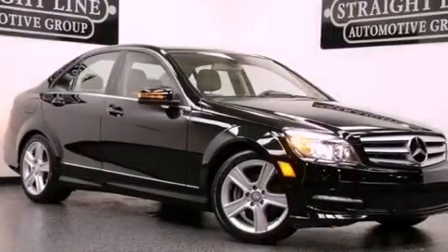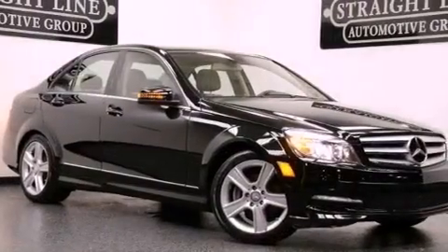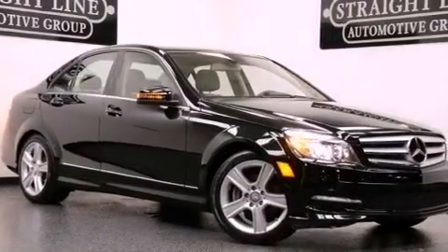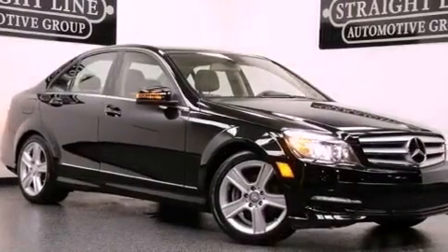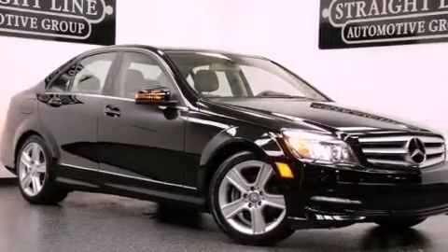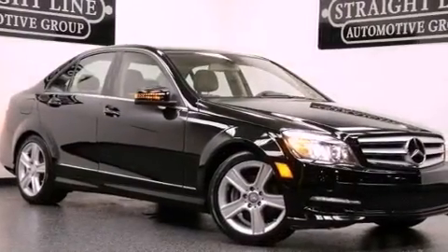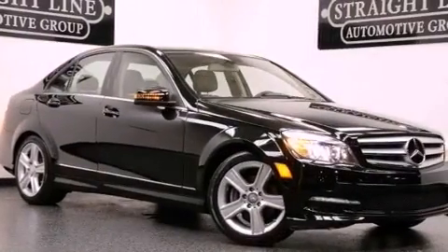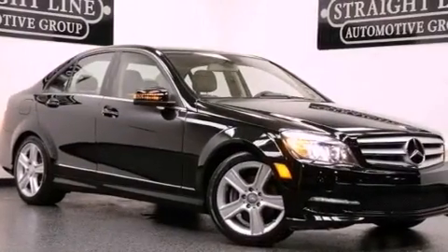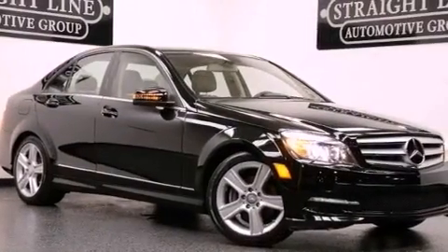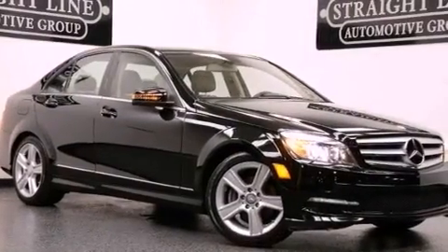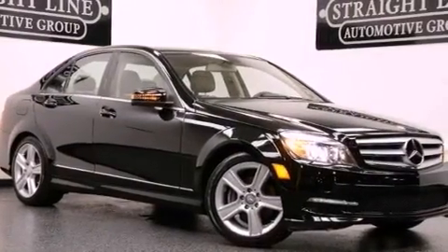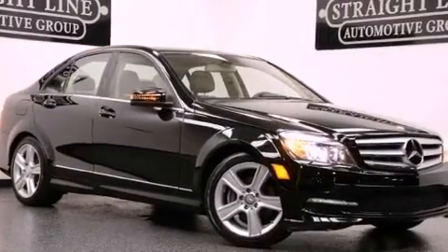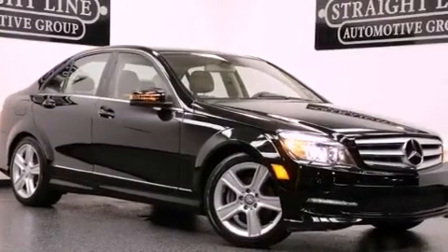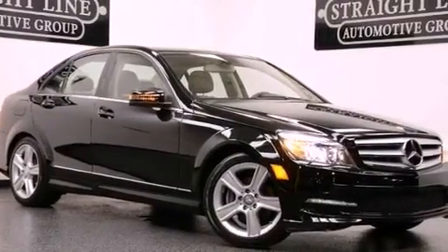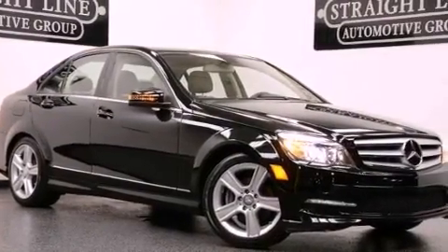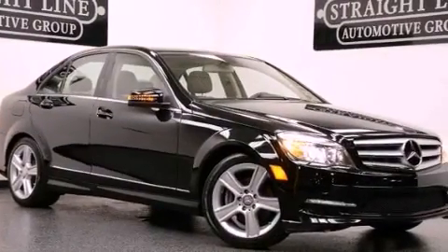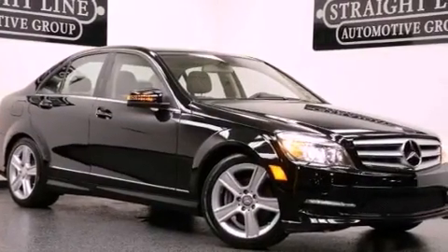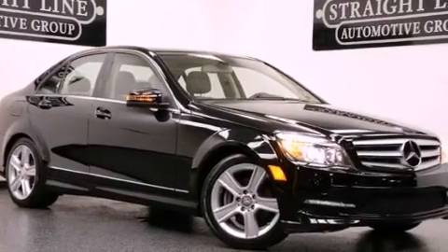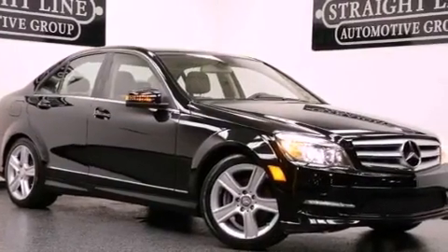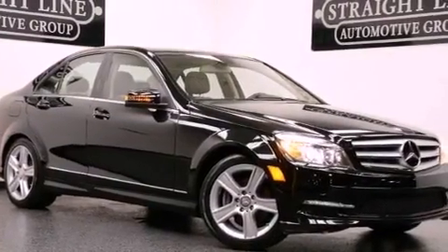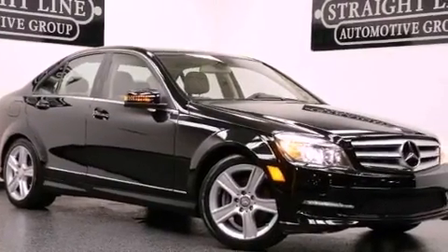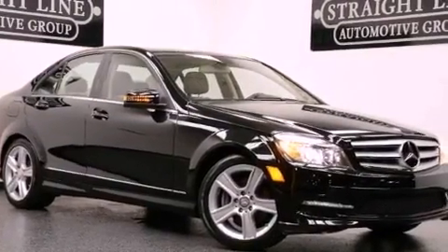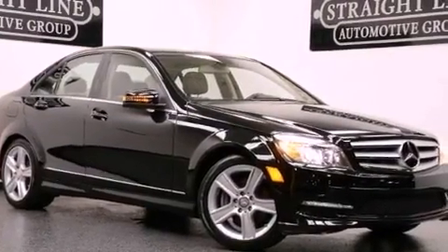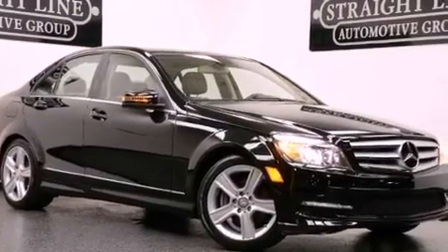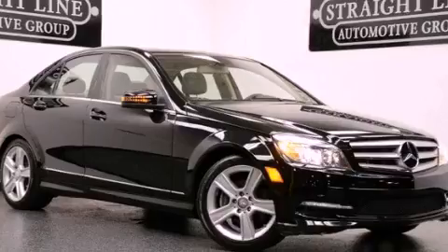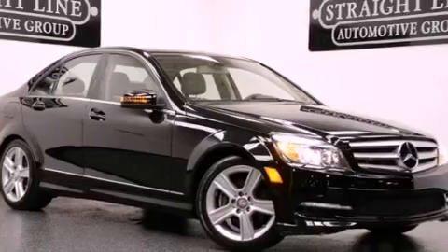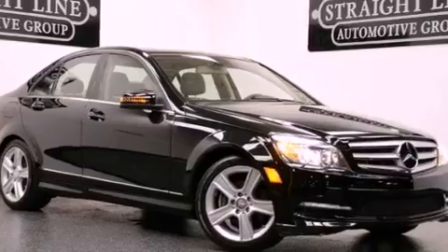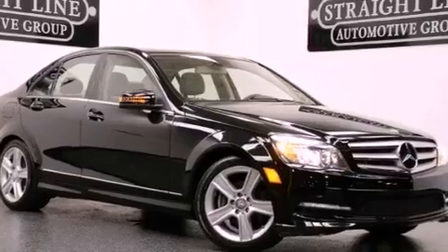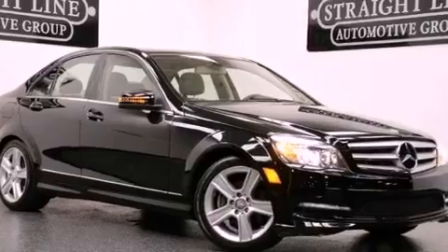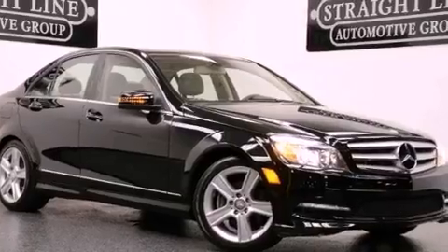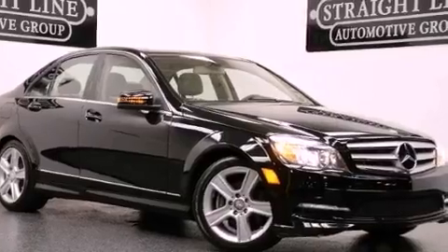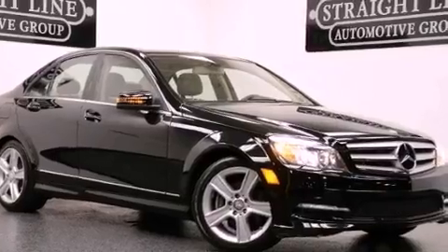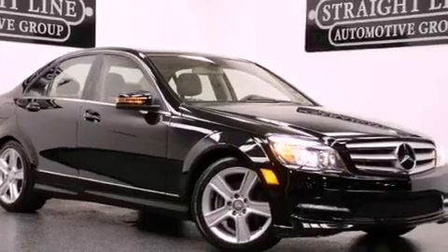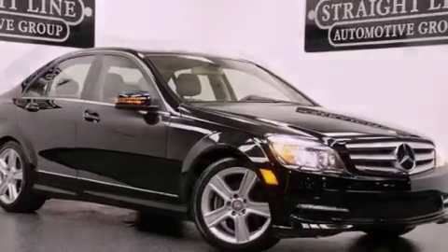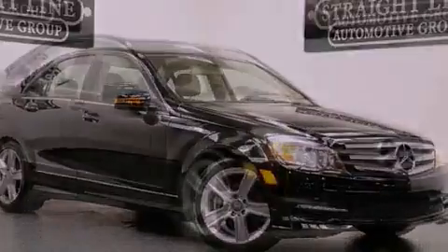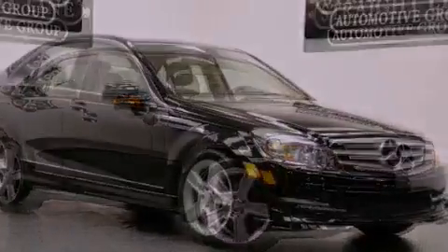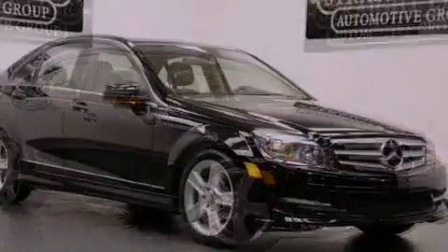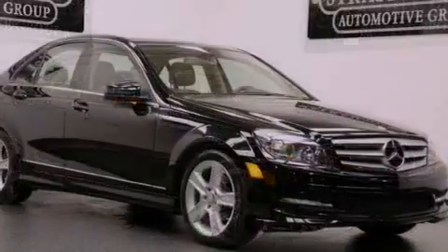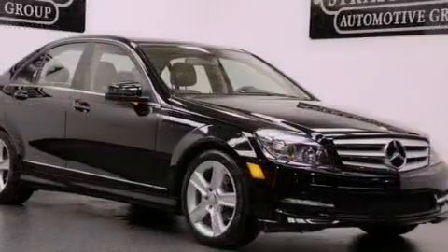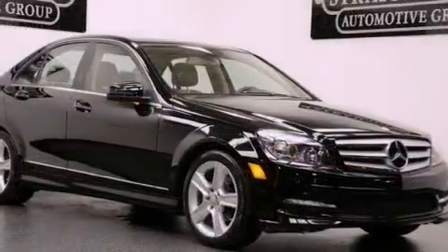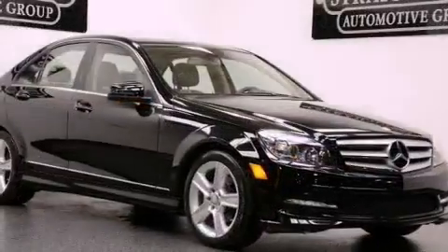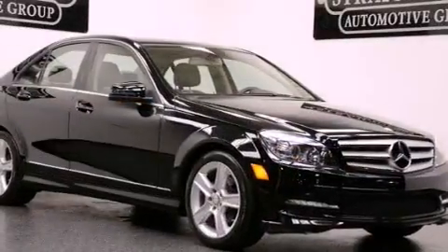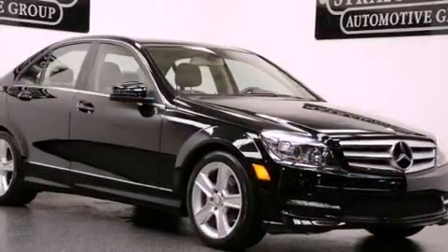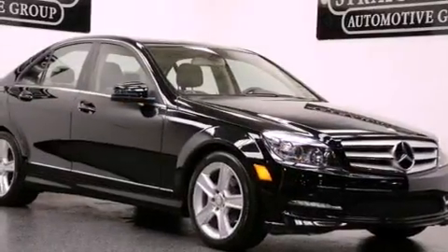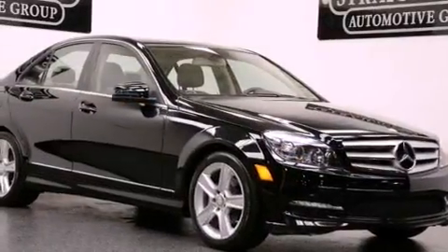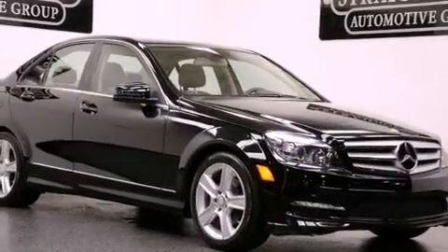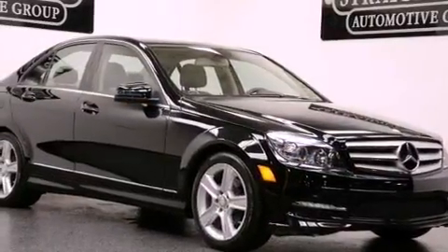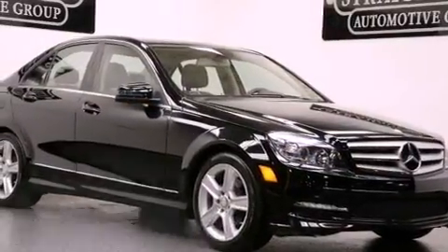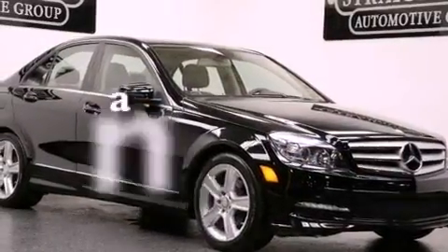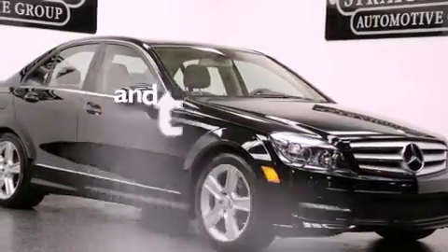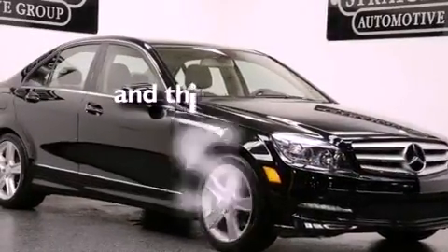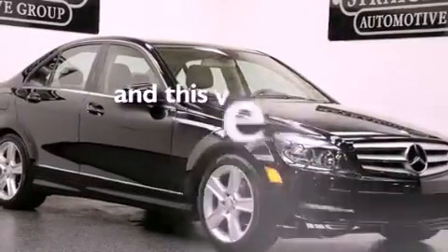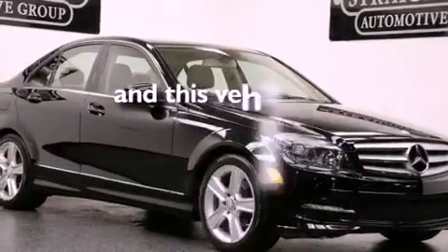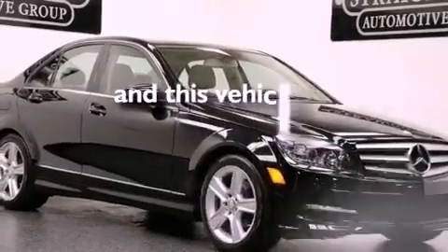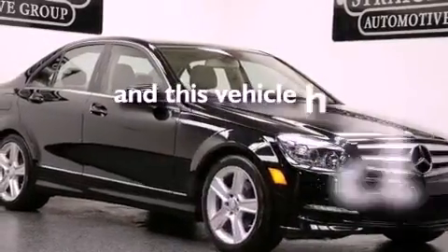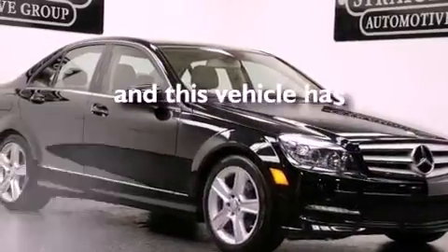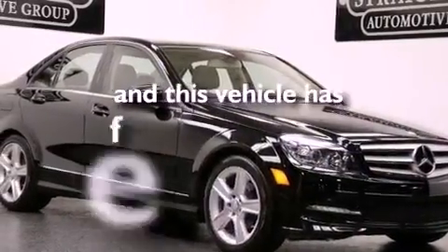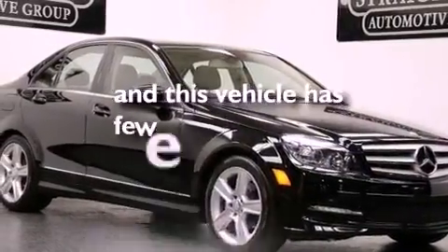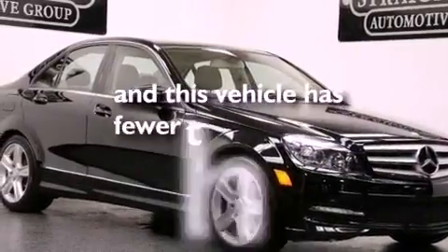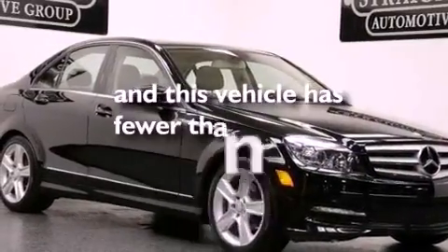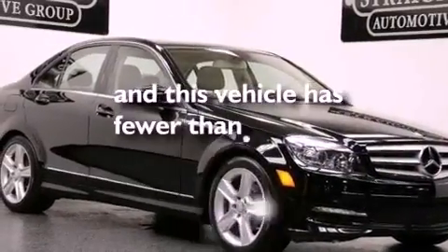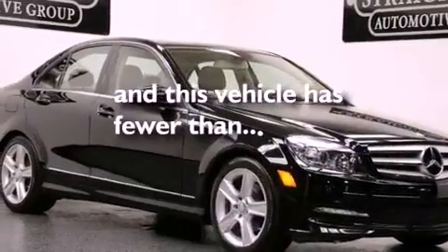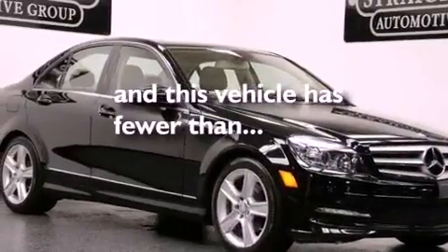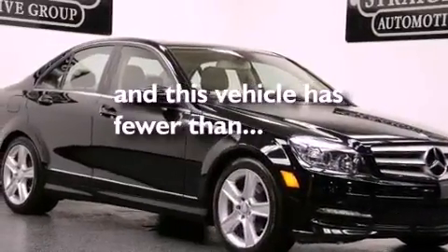Additional features include tinted glass, stability control, a rear window defroster, and this vehicle has less than 20,000 miles.